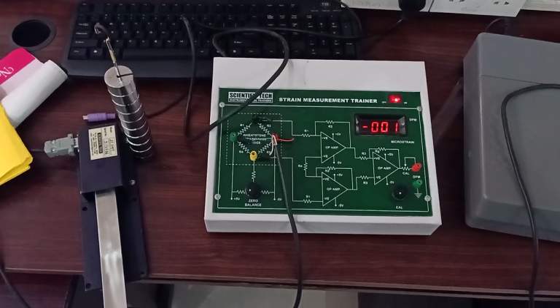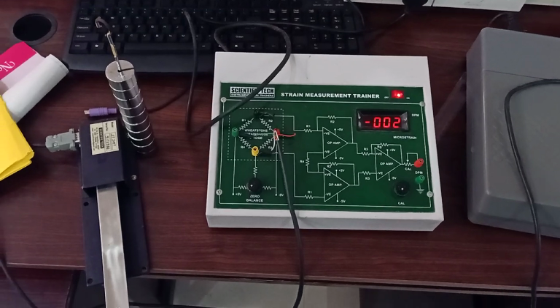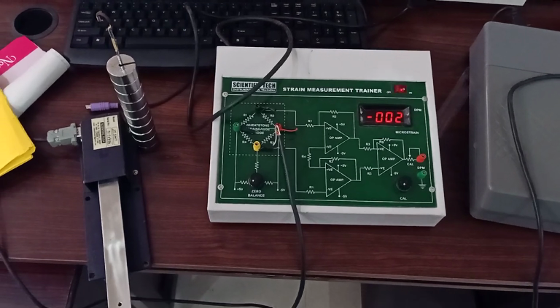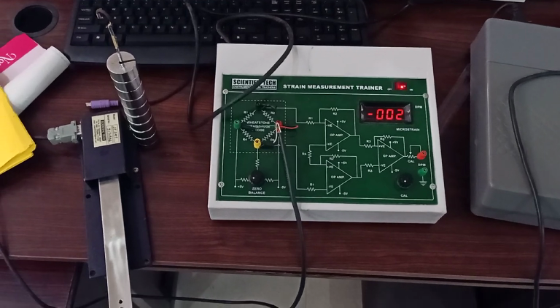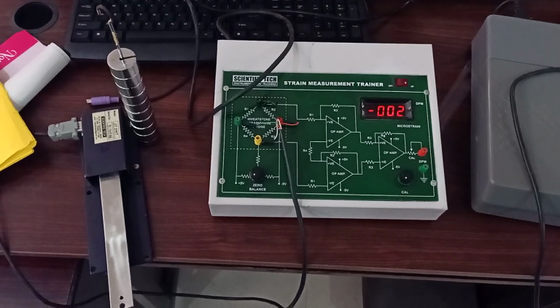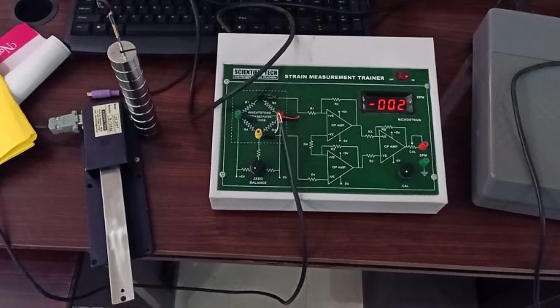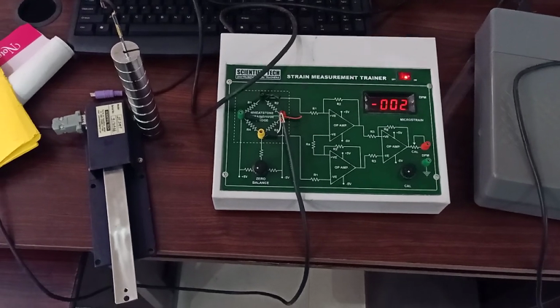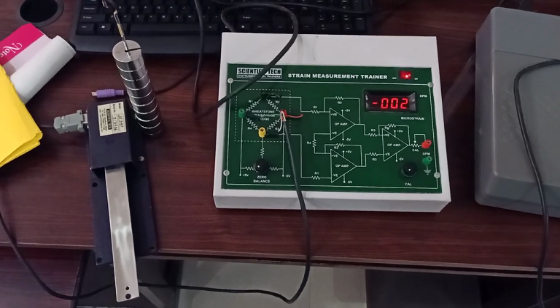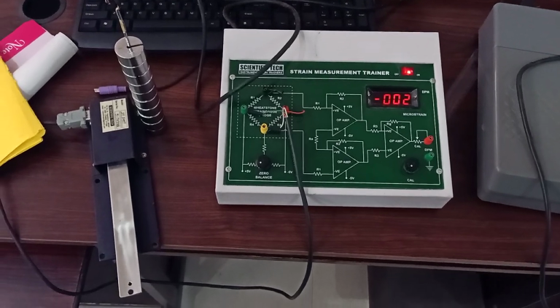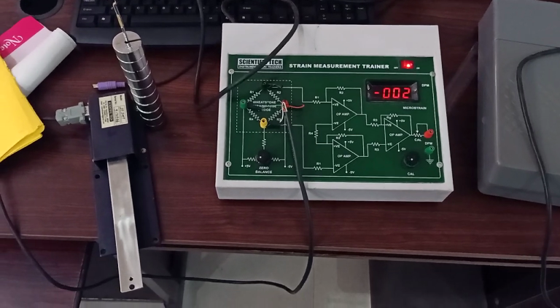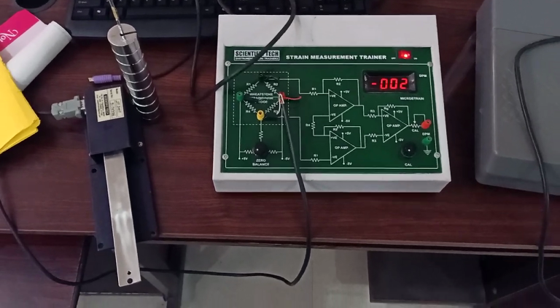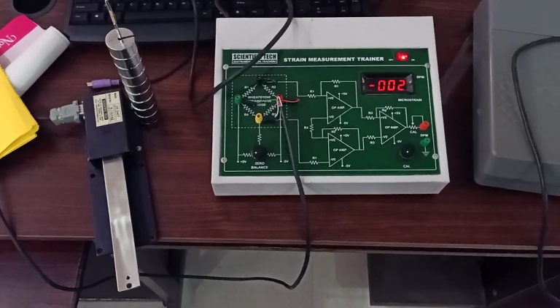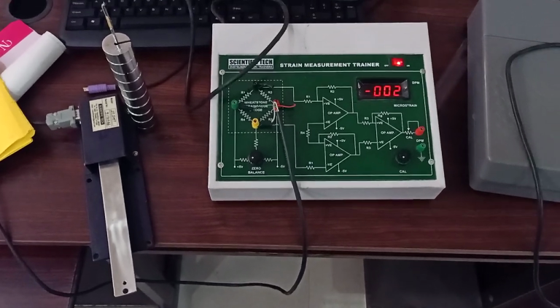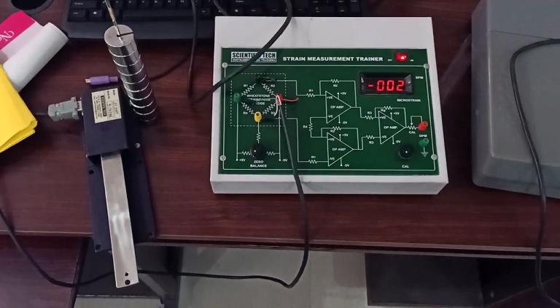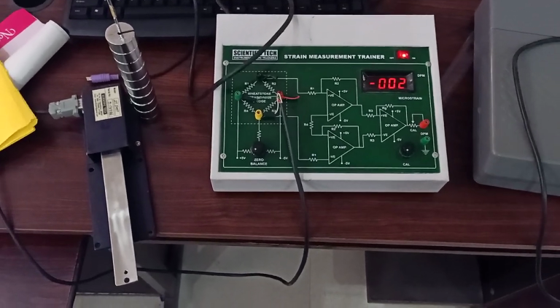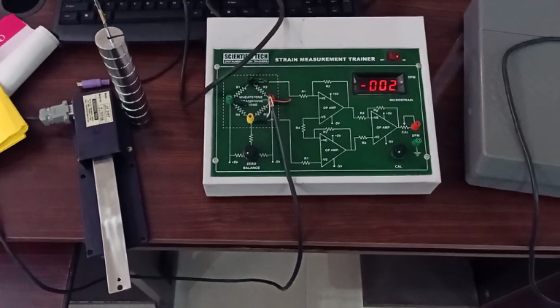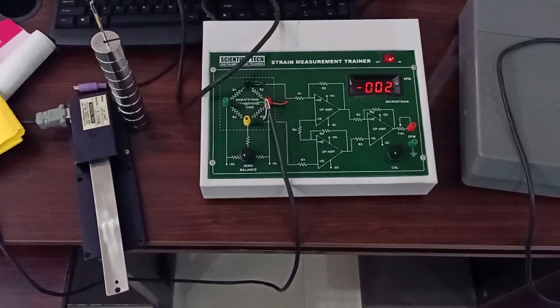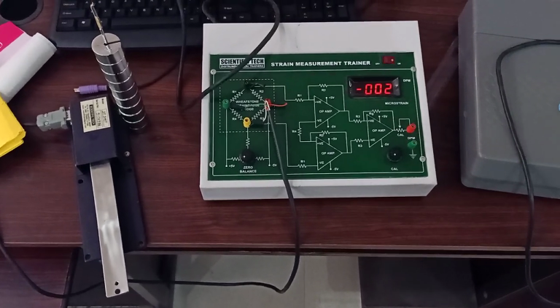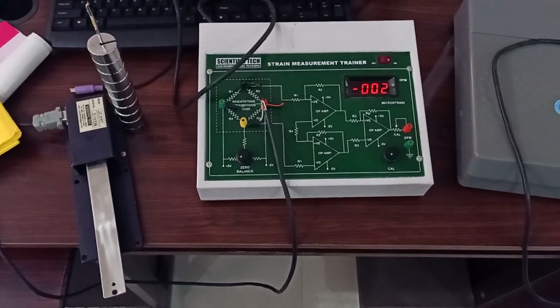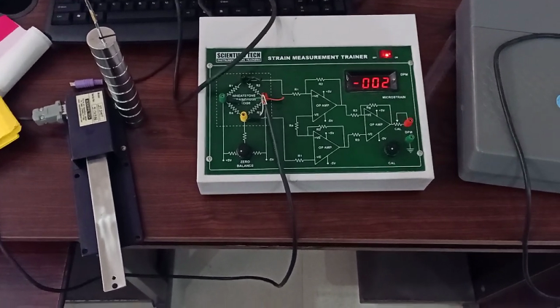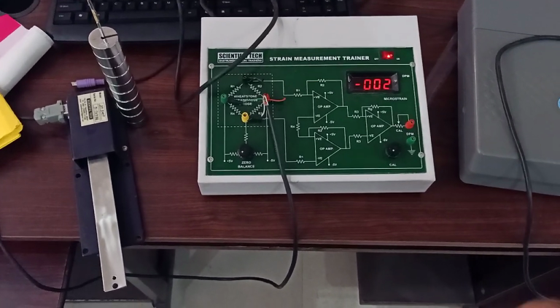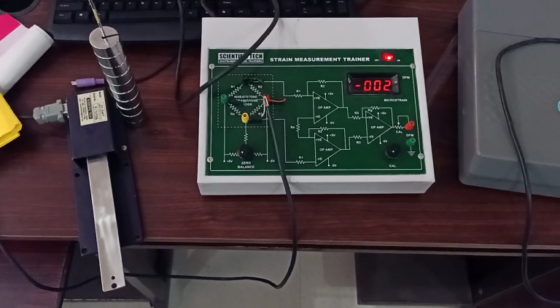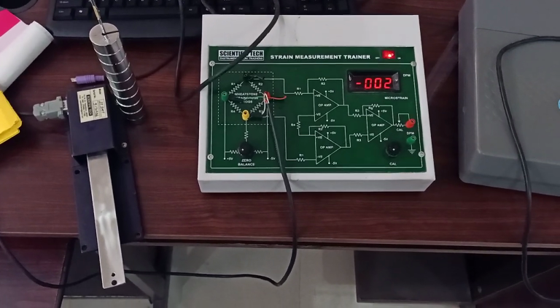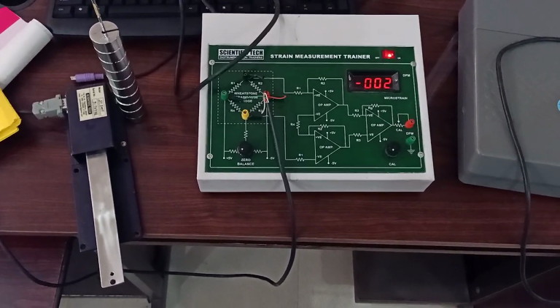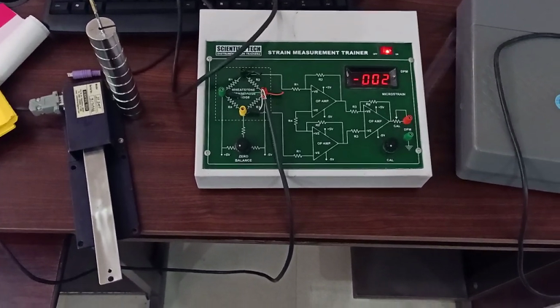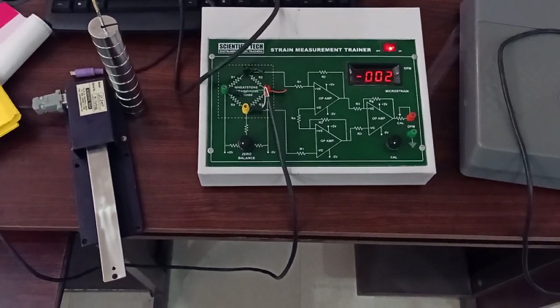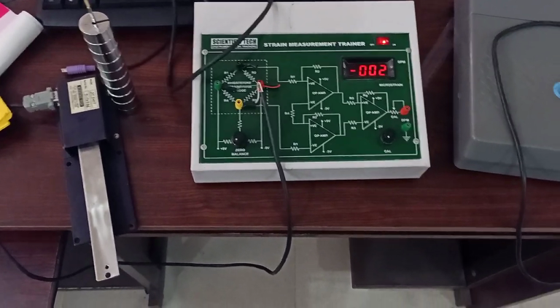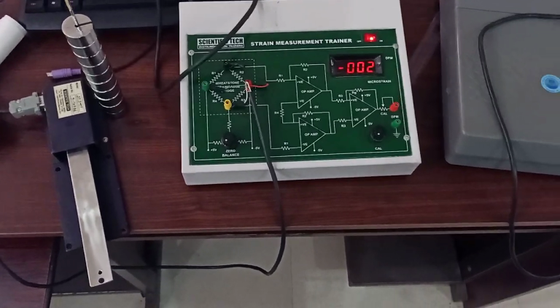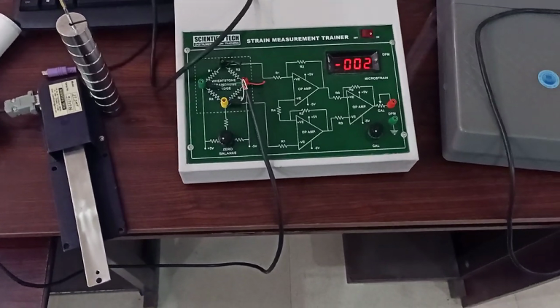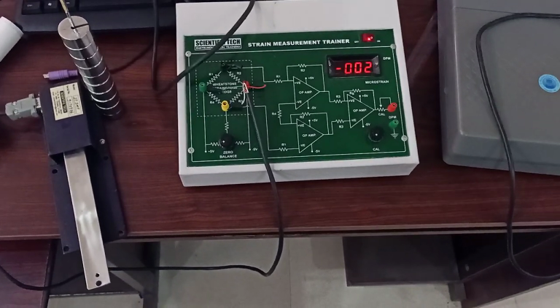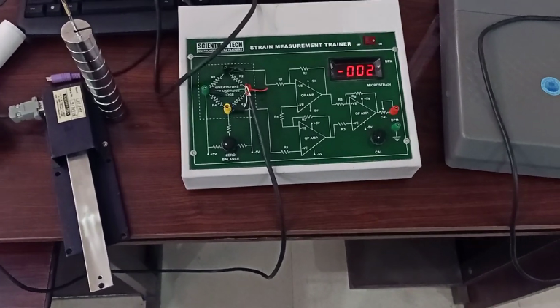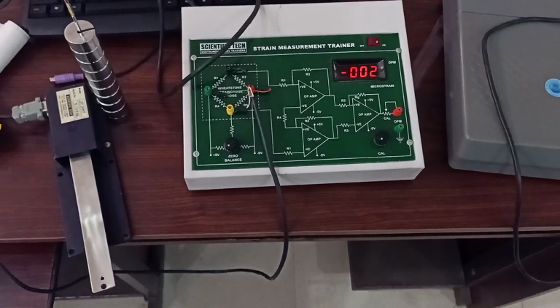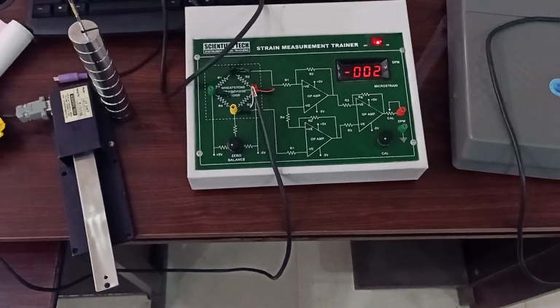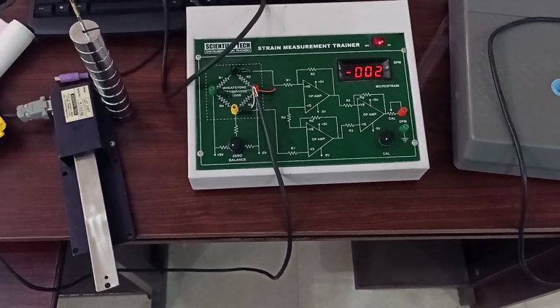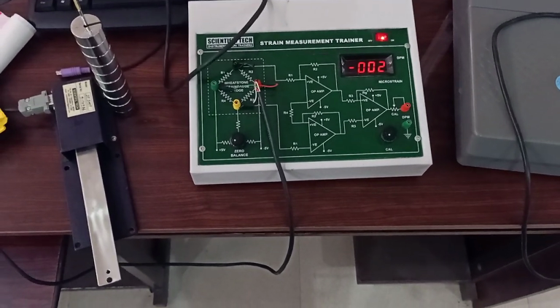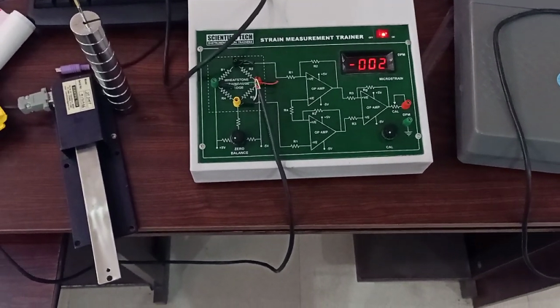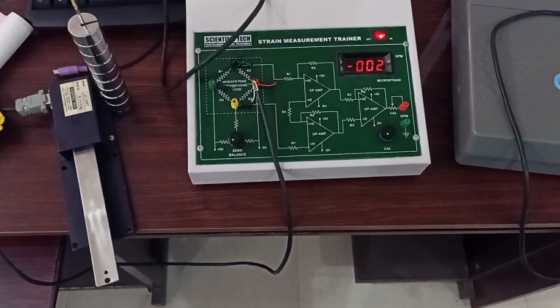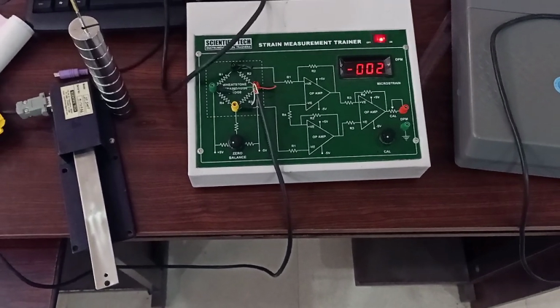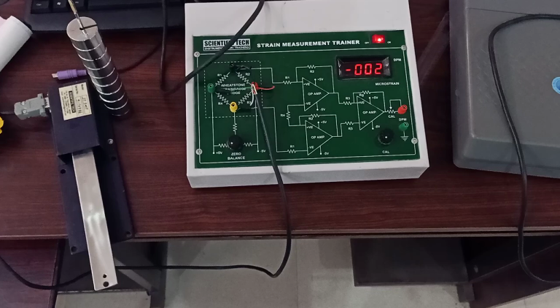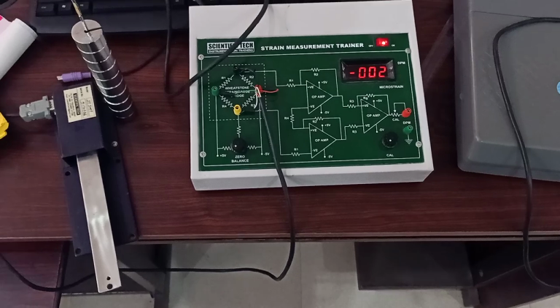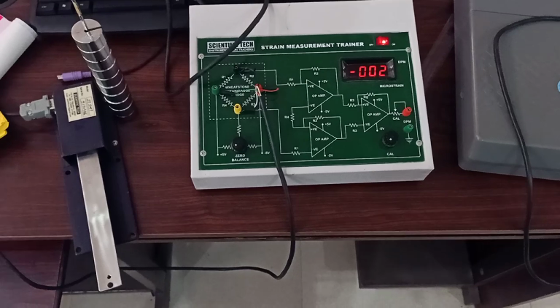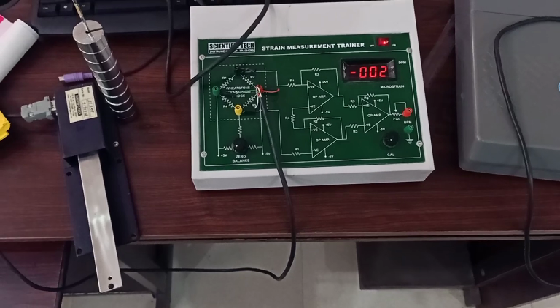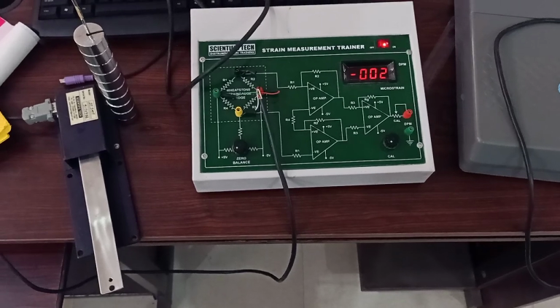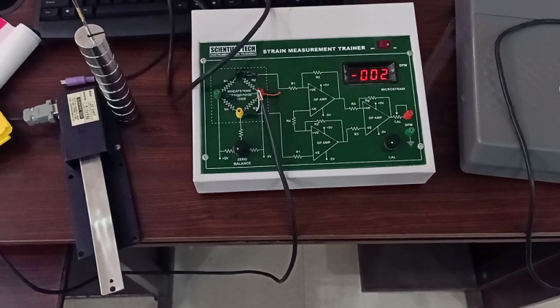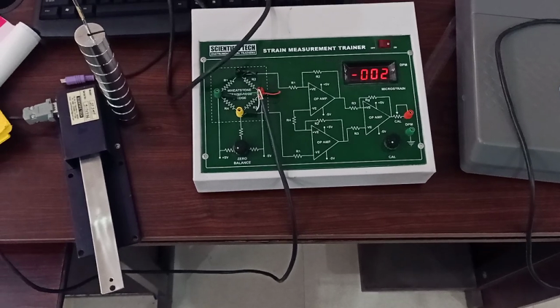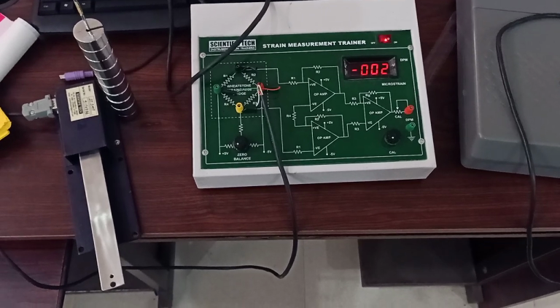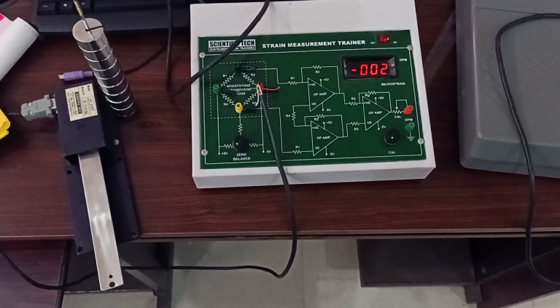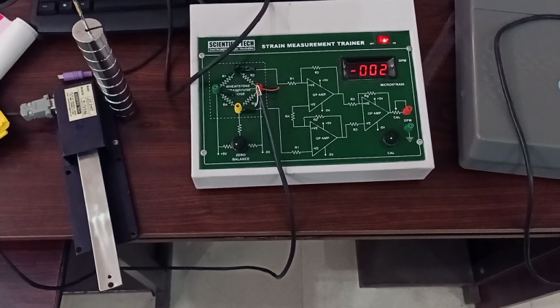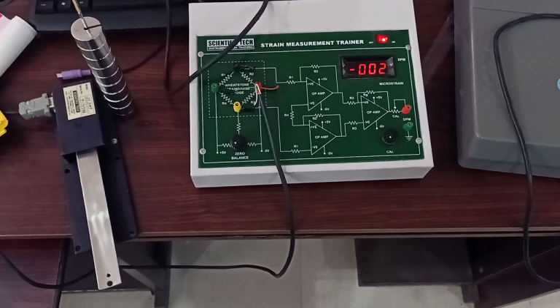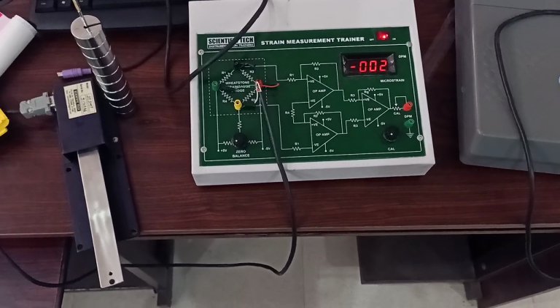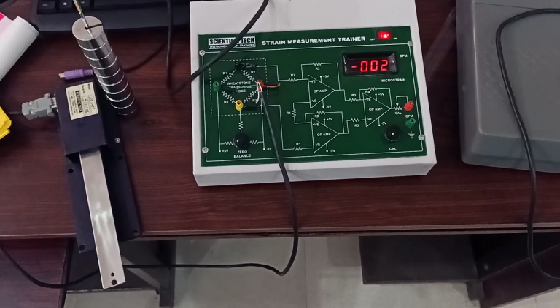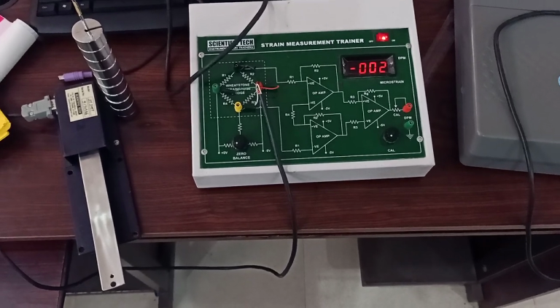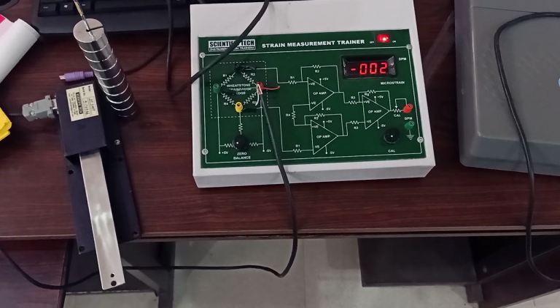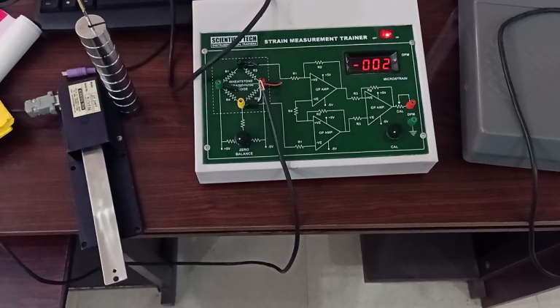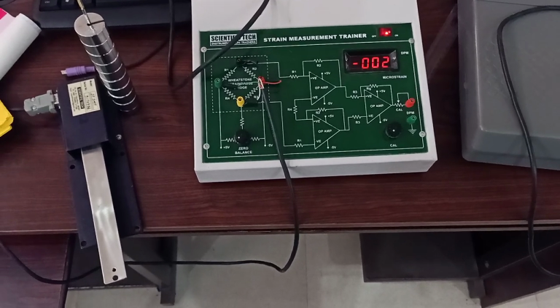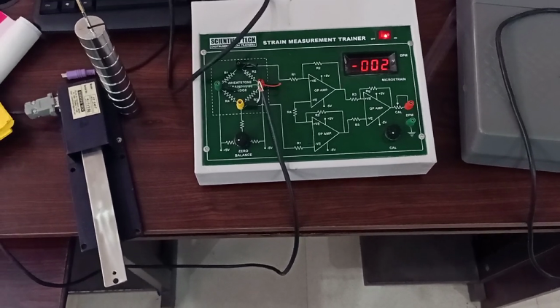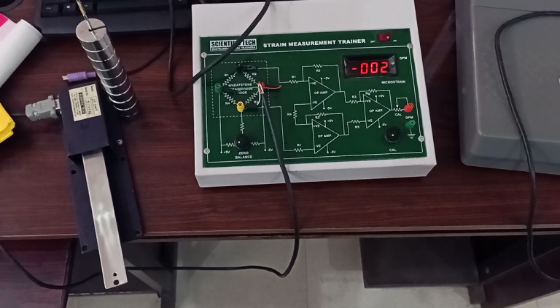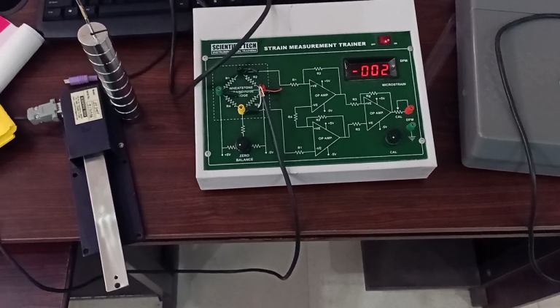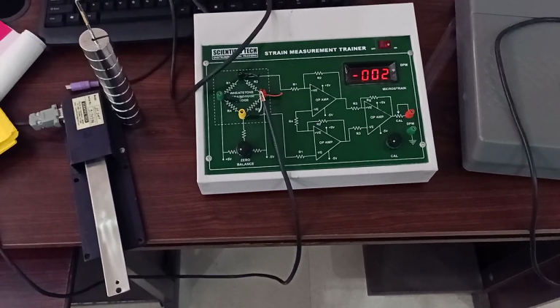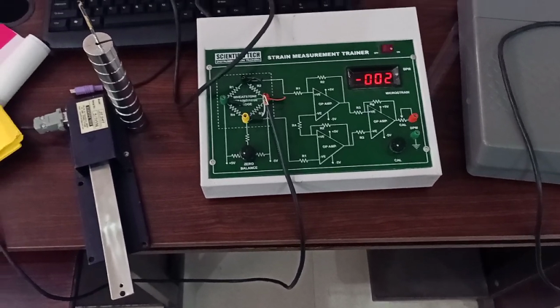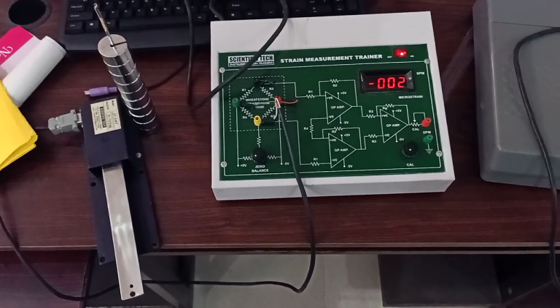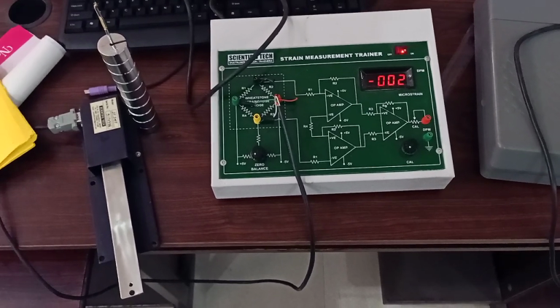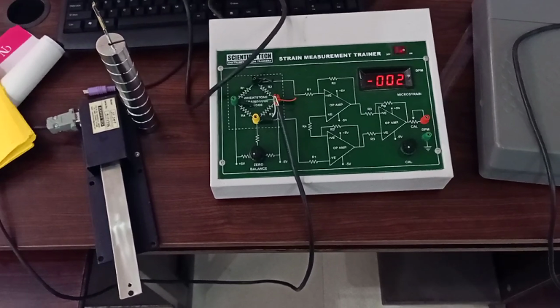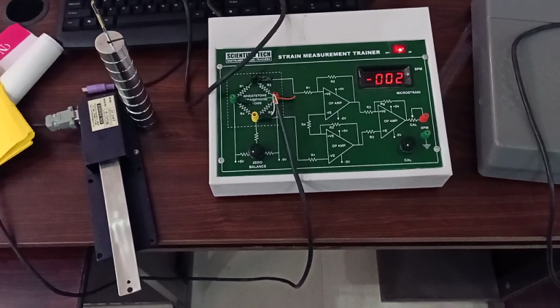Good morning all. The experiment that we will be doing today is strain measurement using a strain gauge.